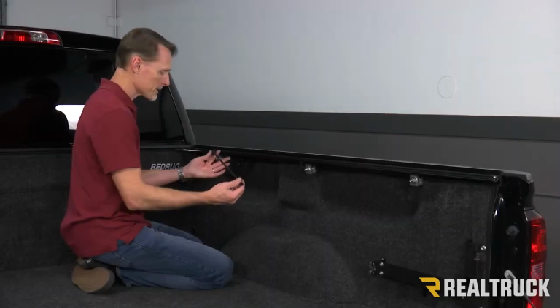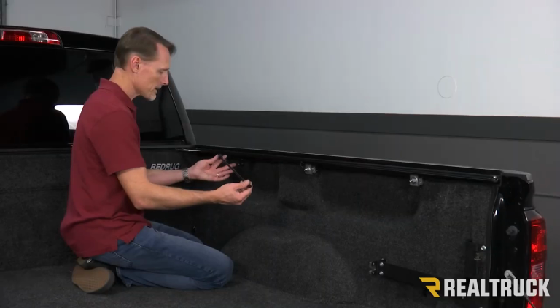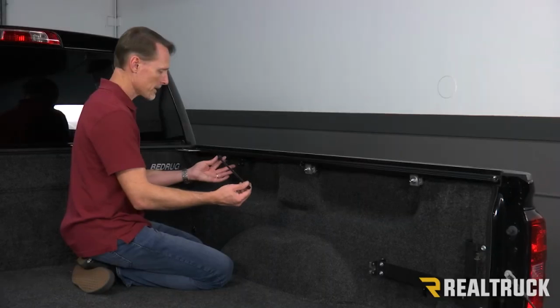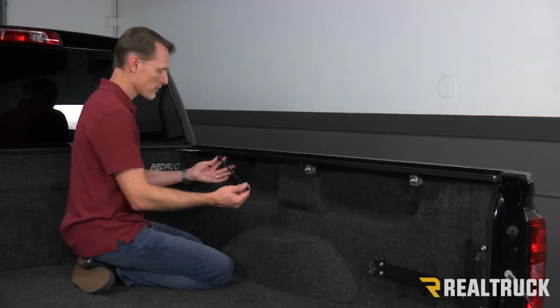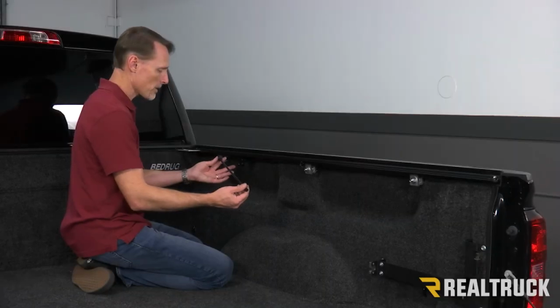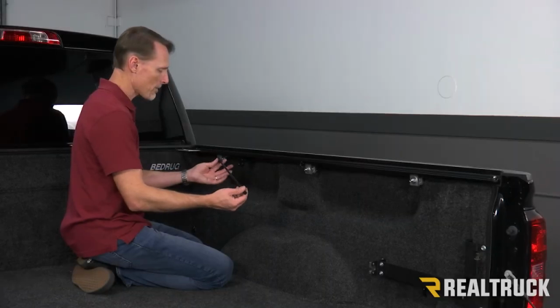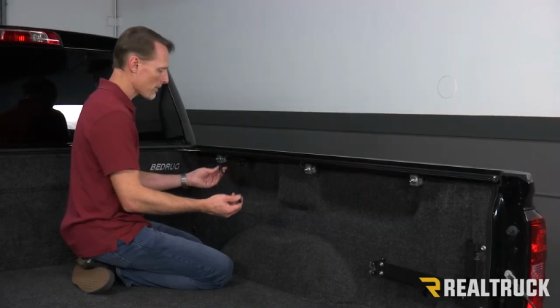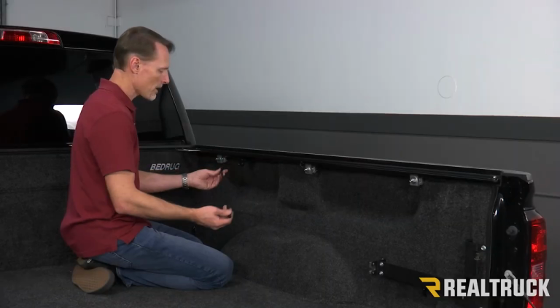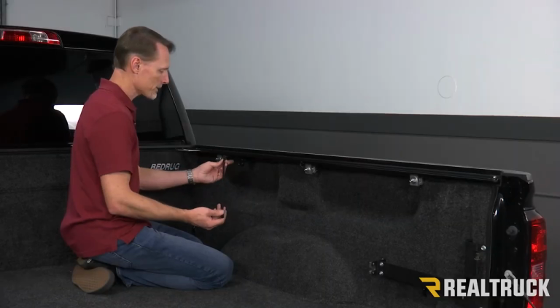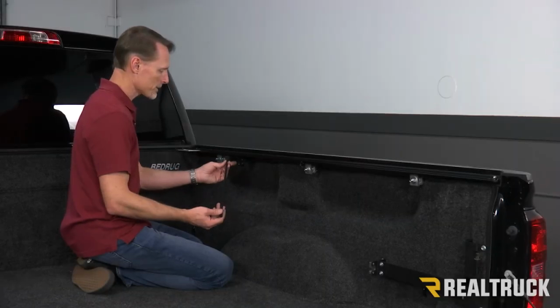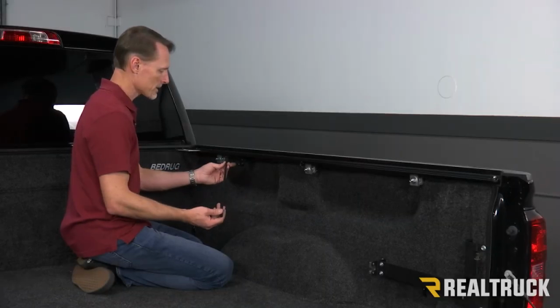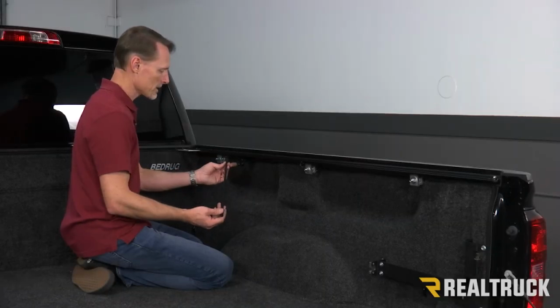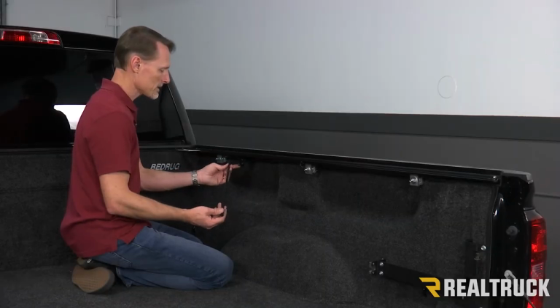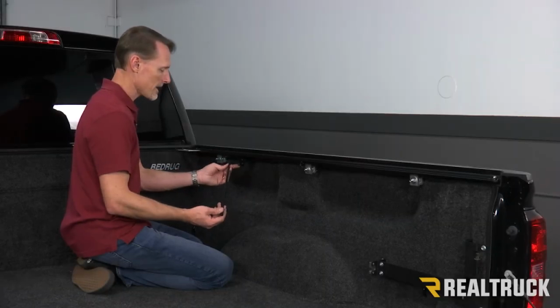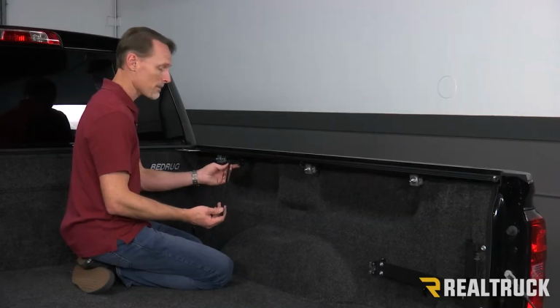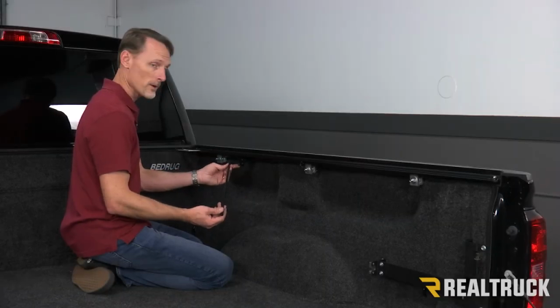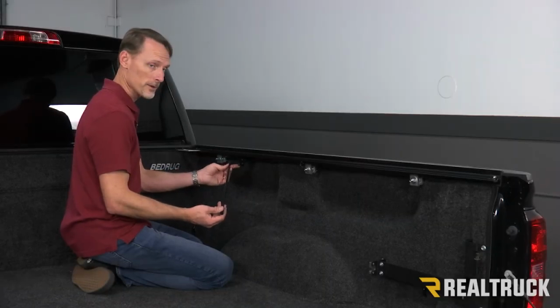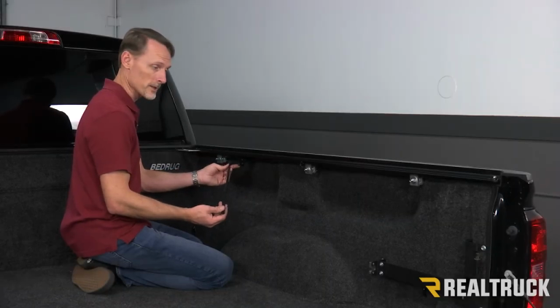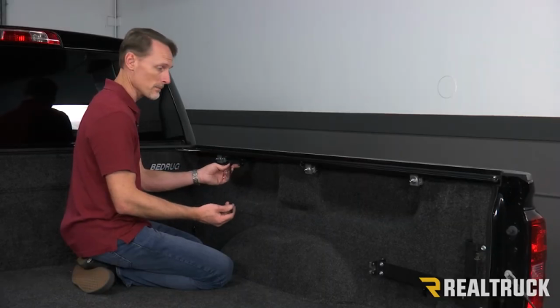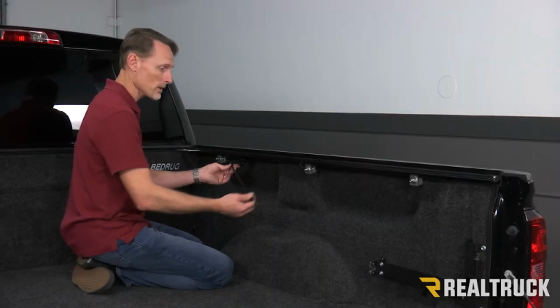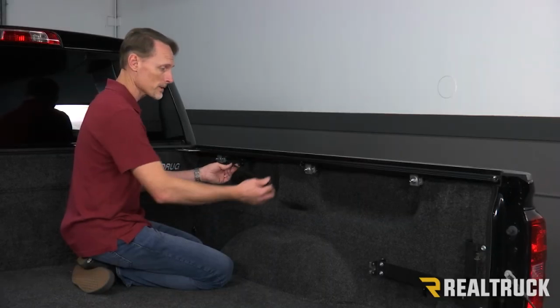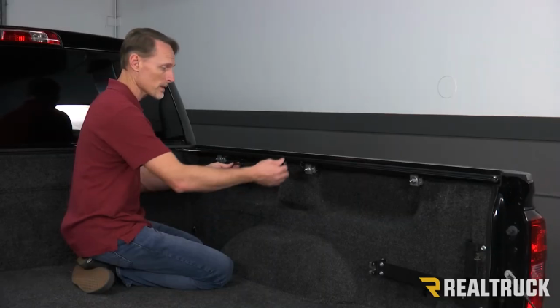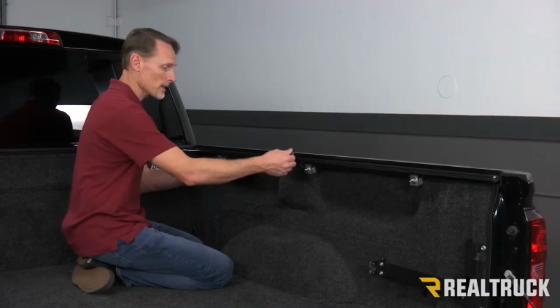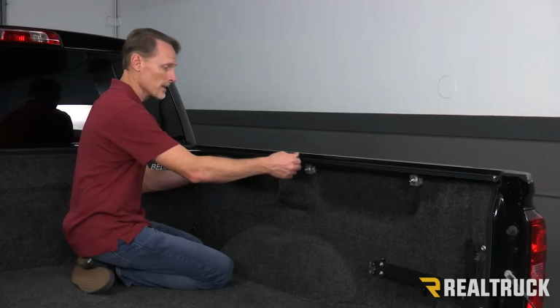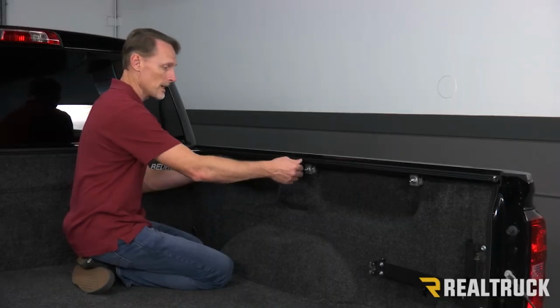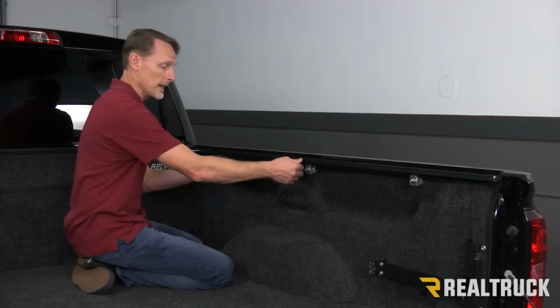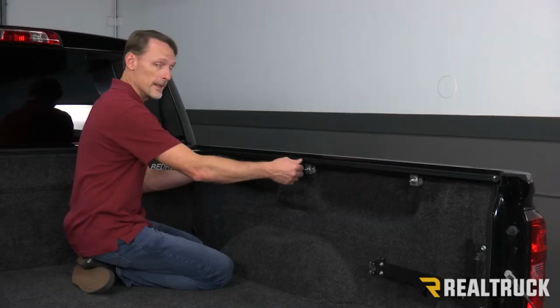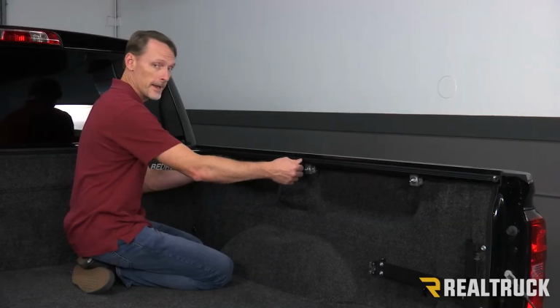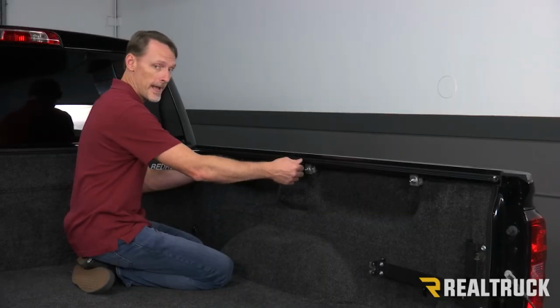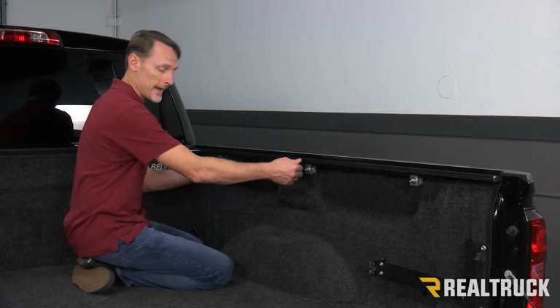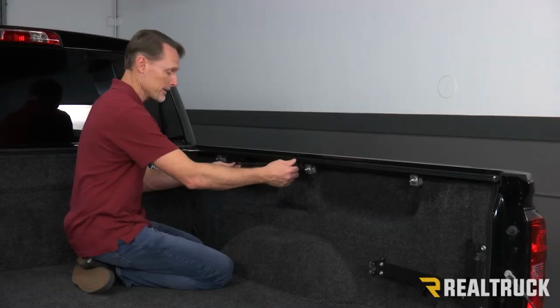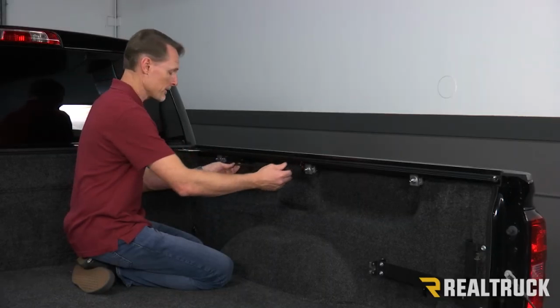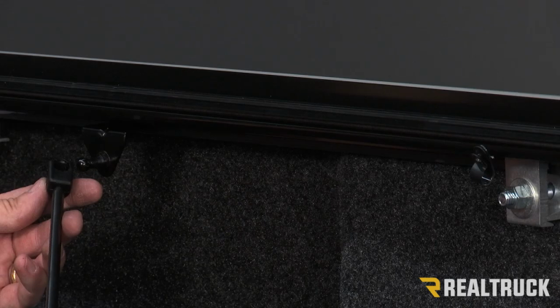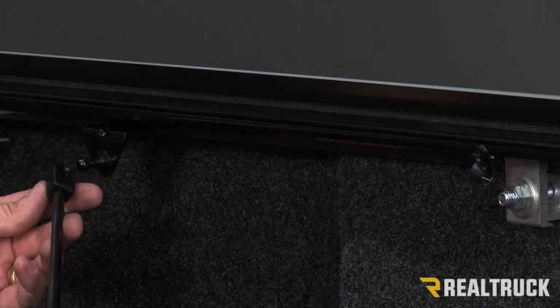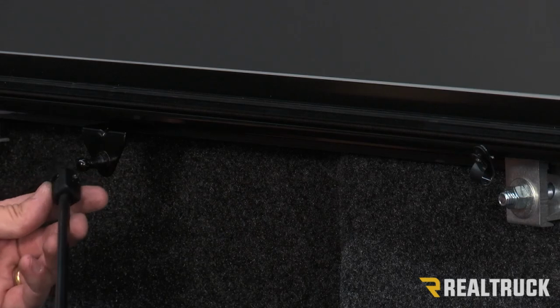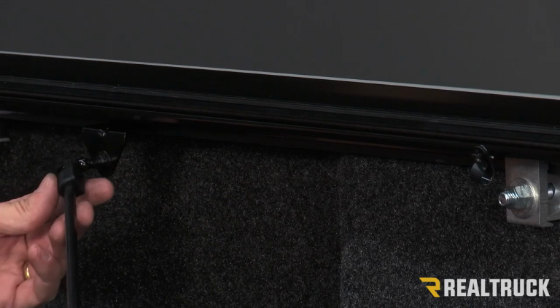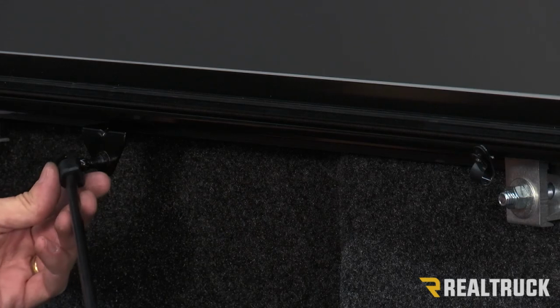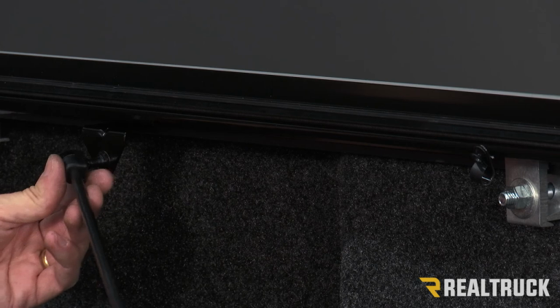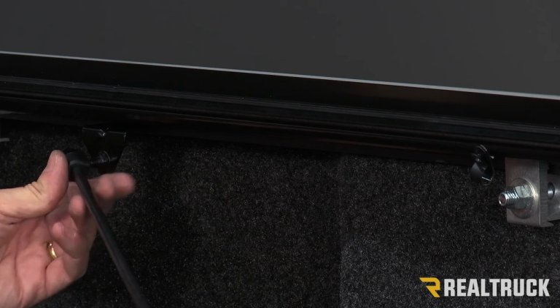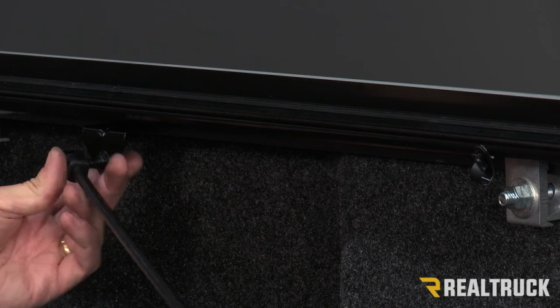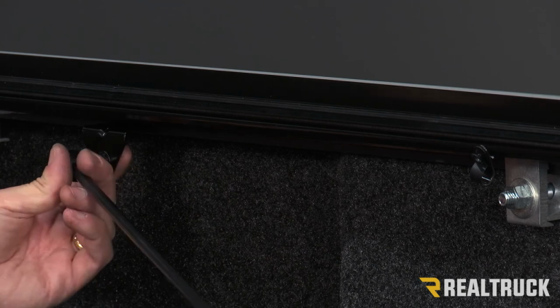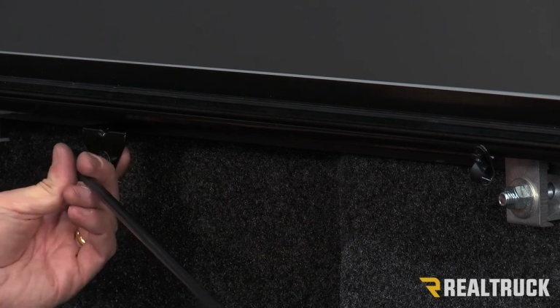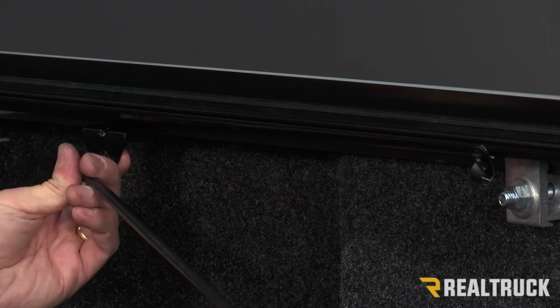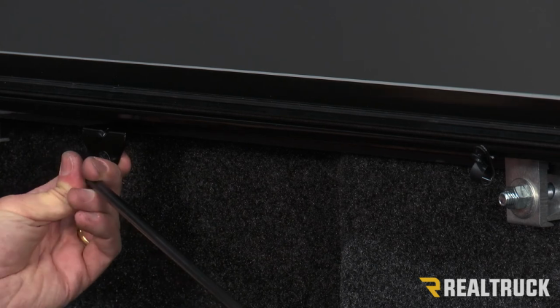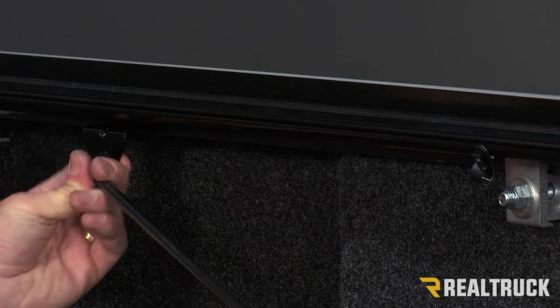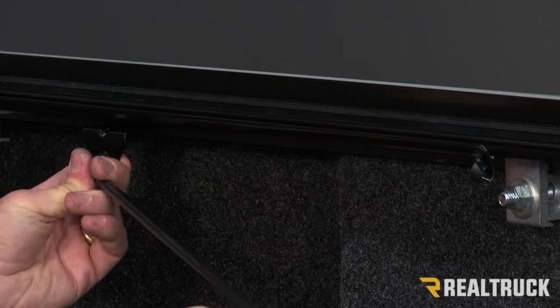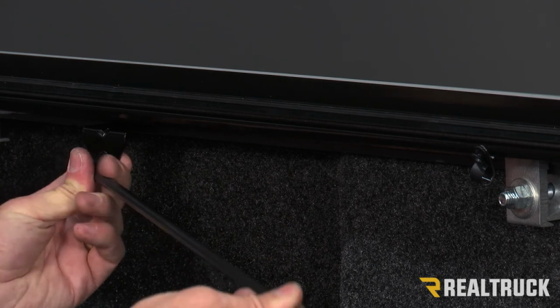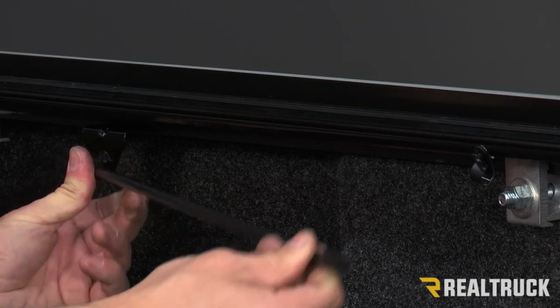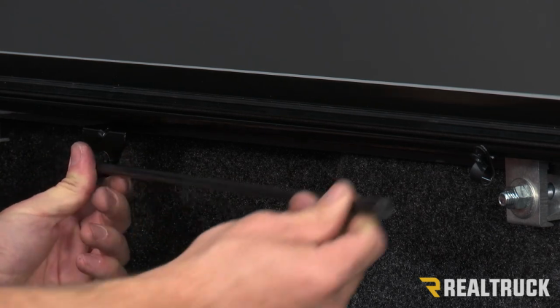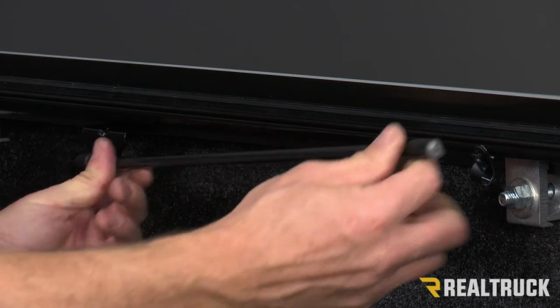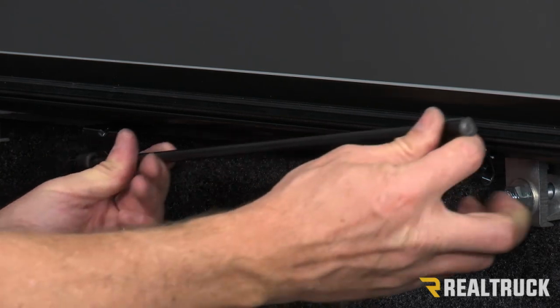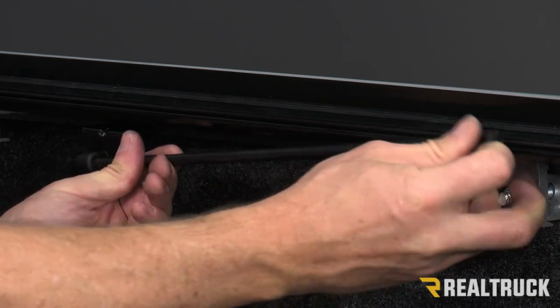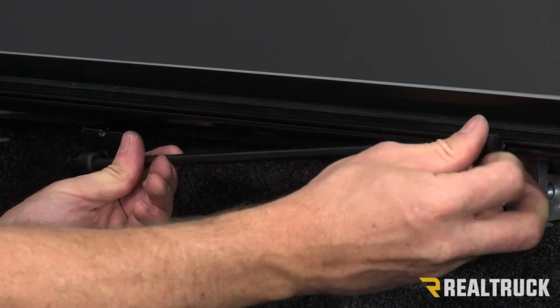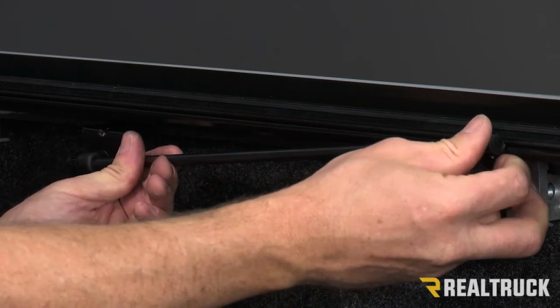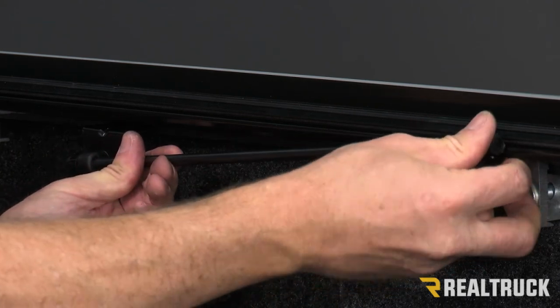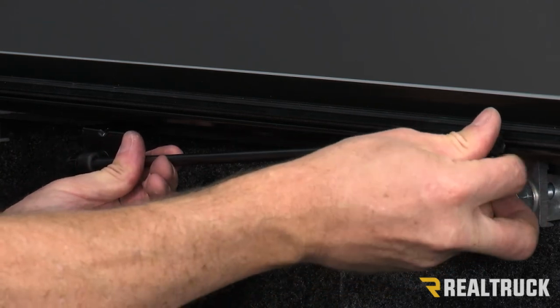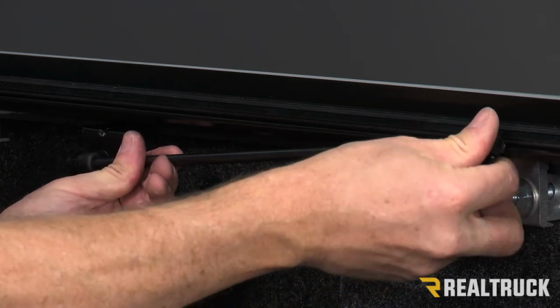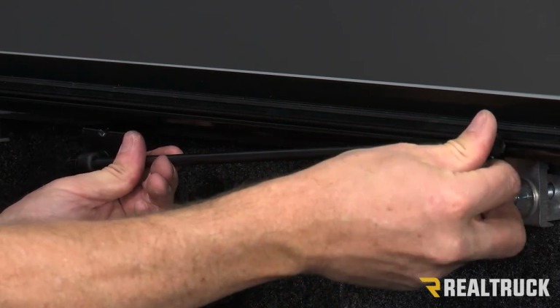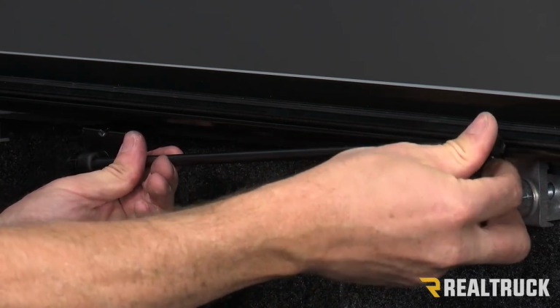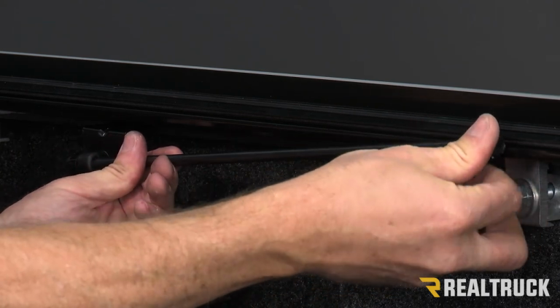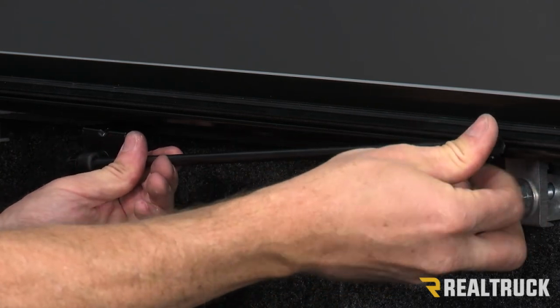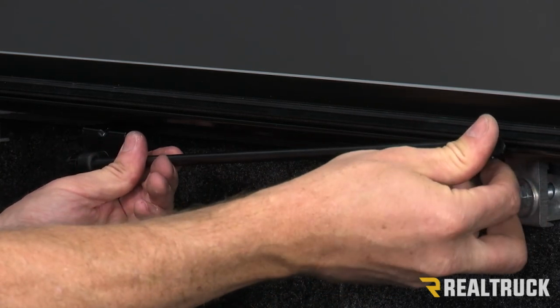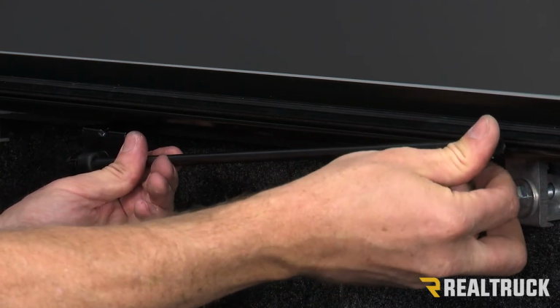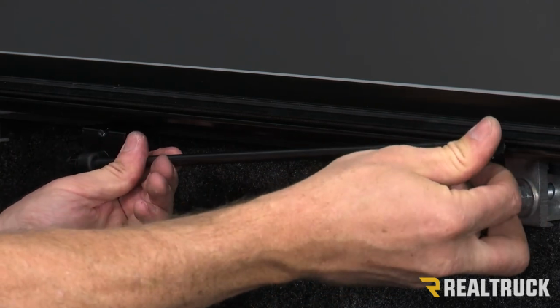Now your prop rod is just going to snap onto this ball stud and then hang into the bracket. Snap it in place and it's all done.